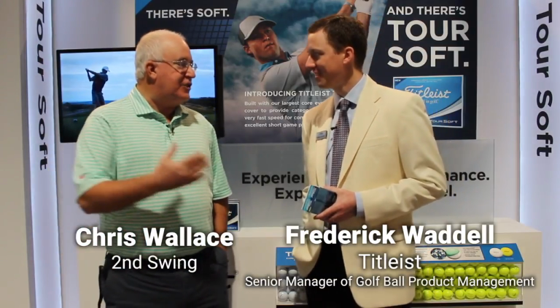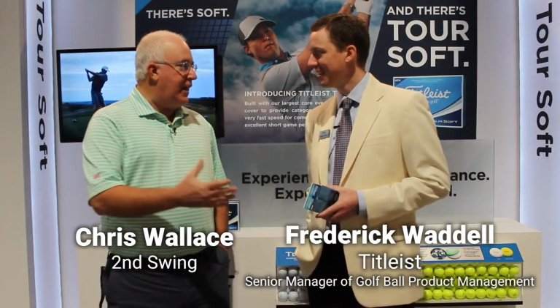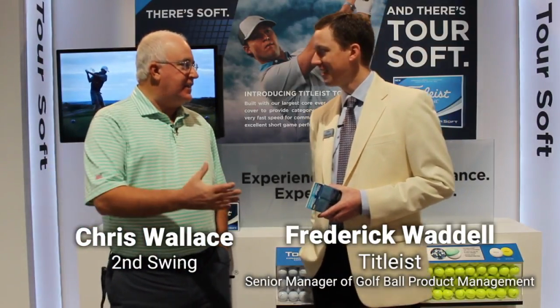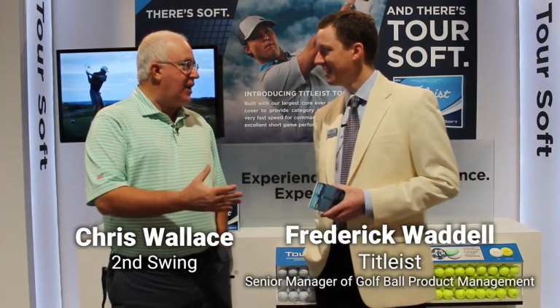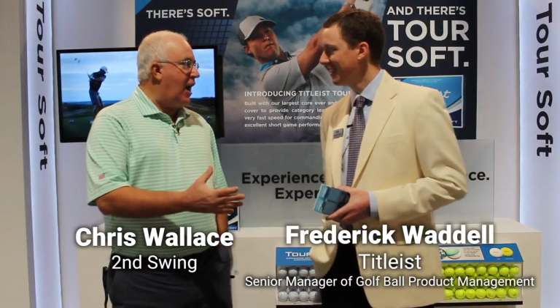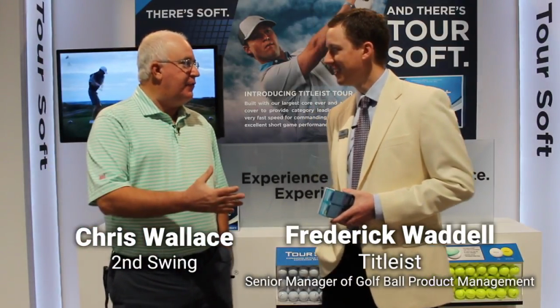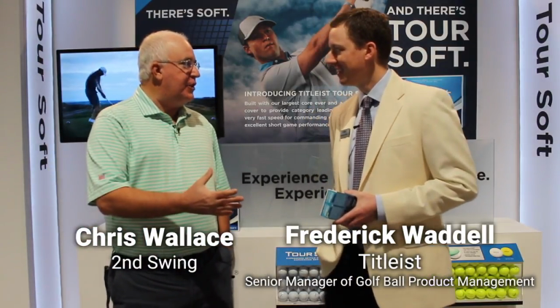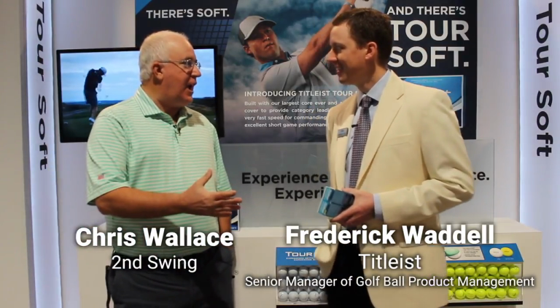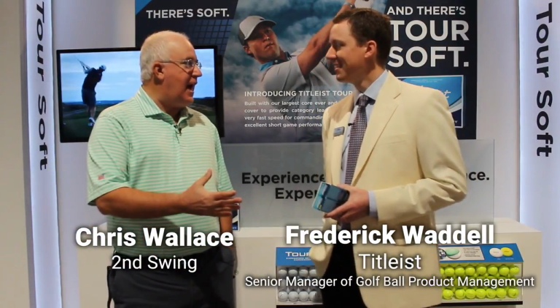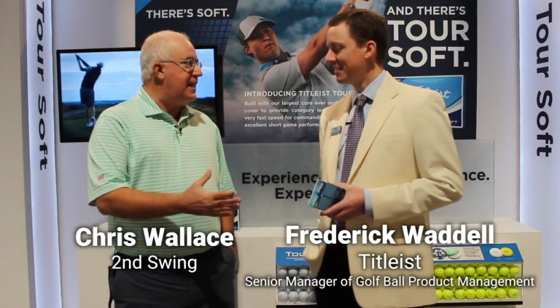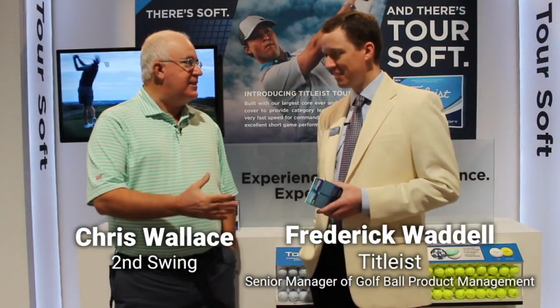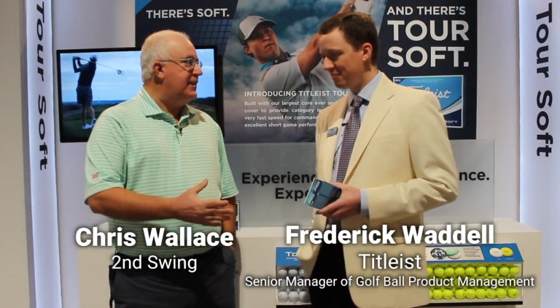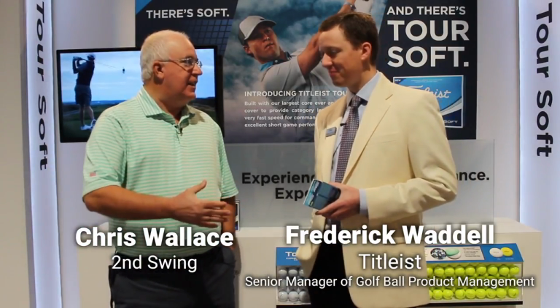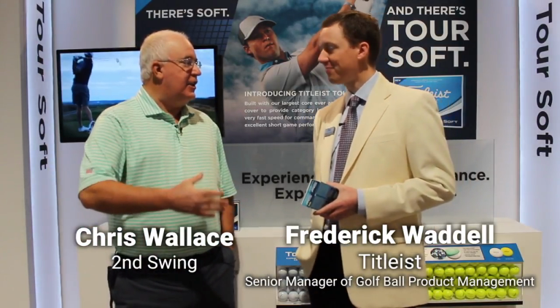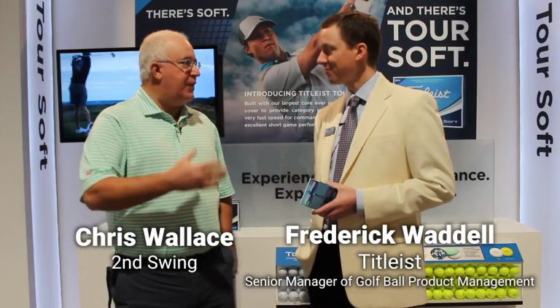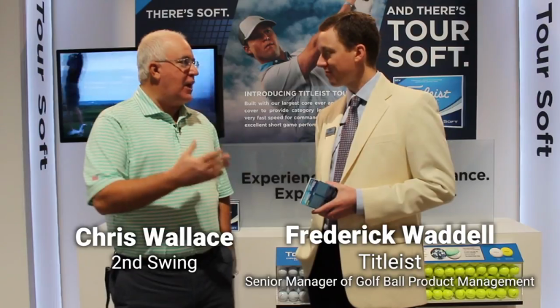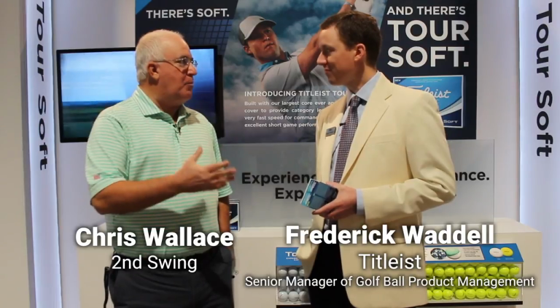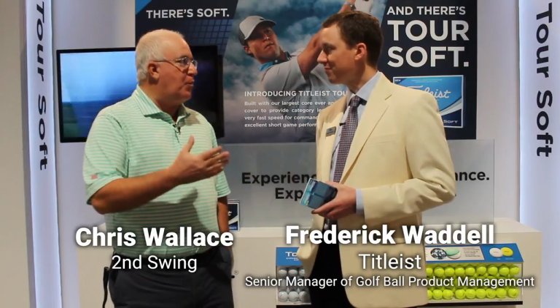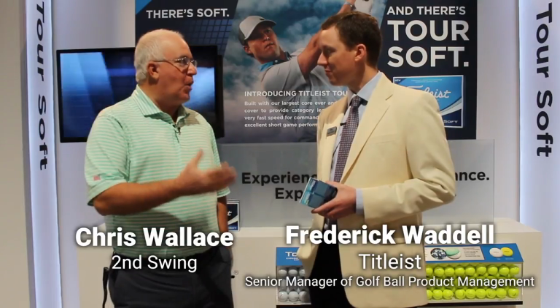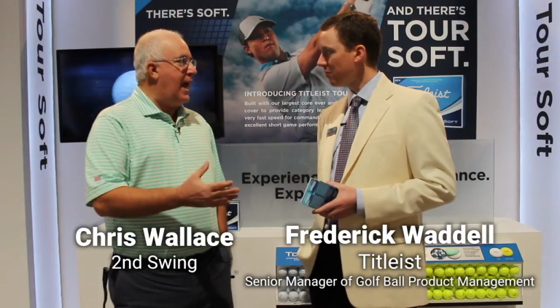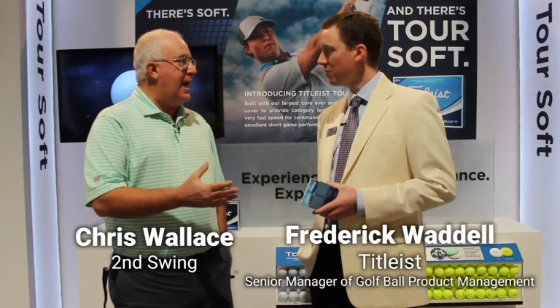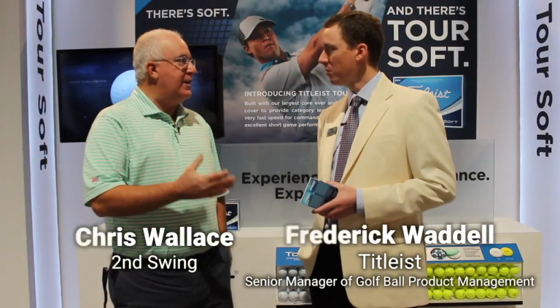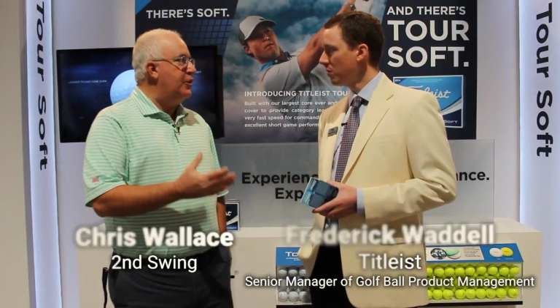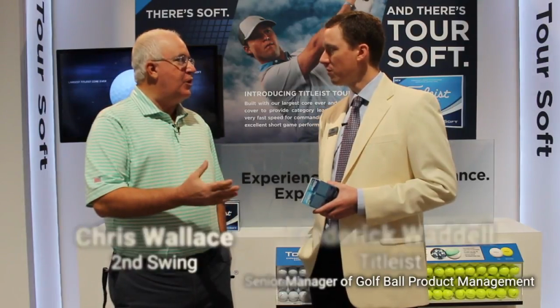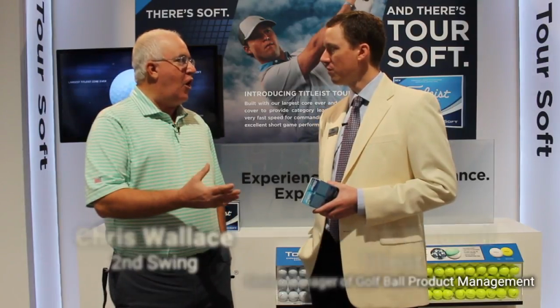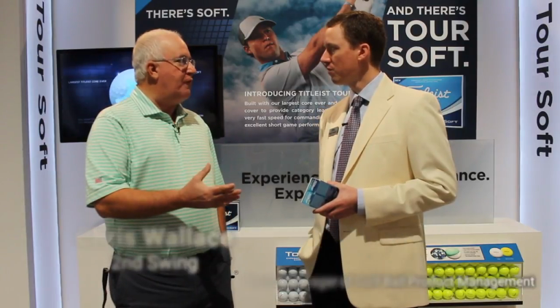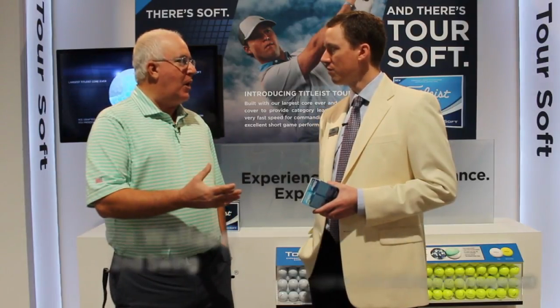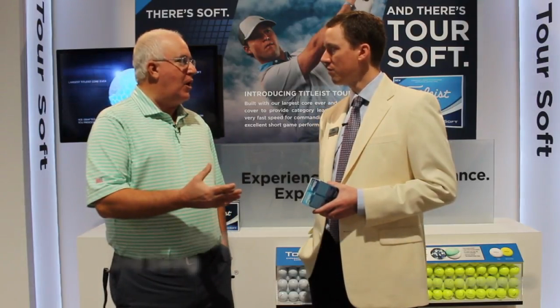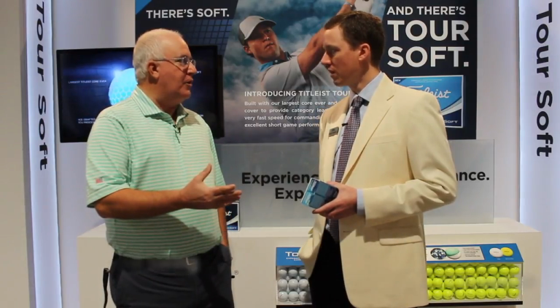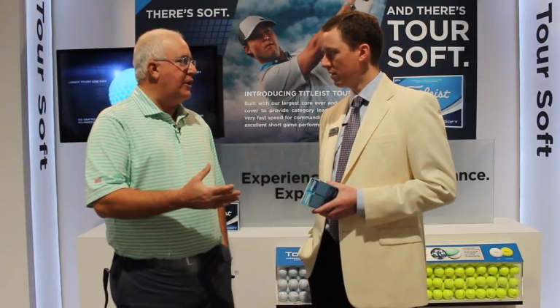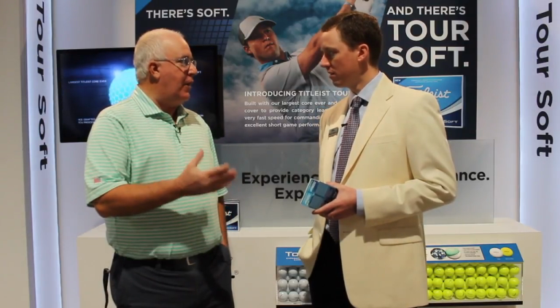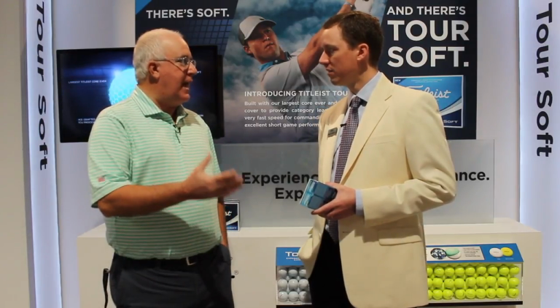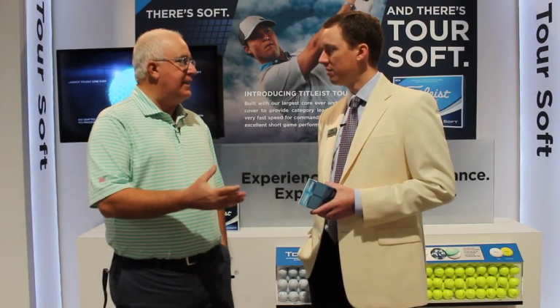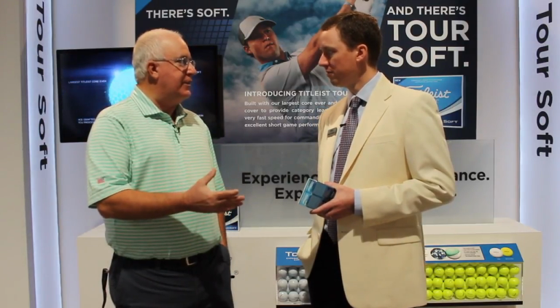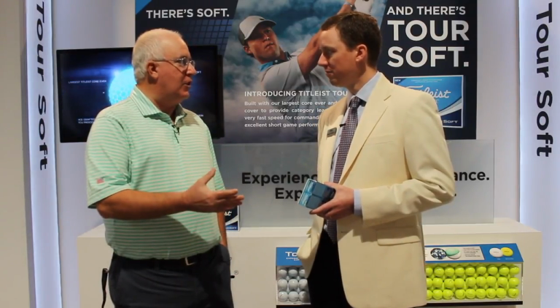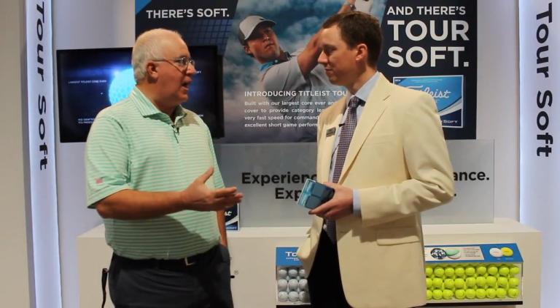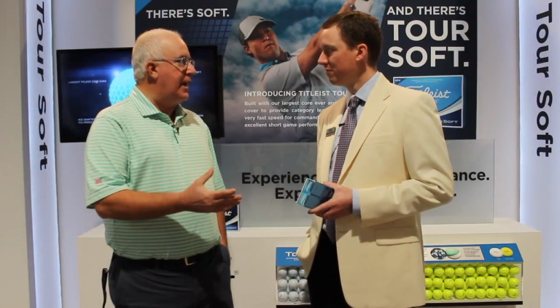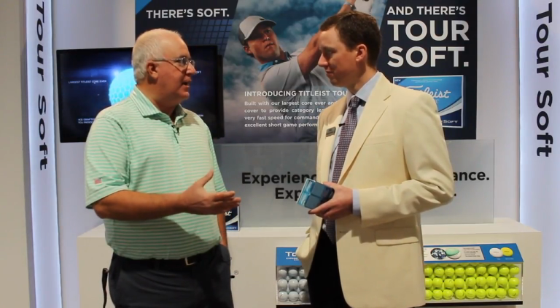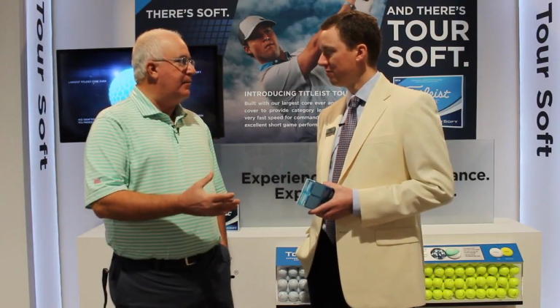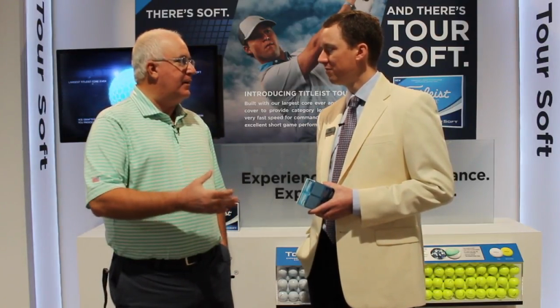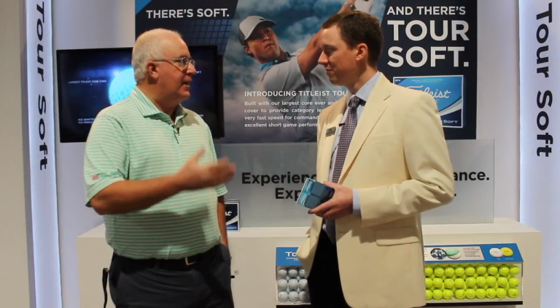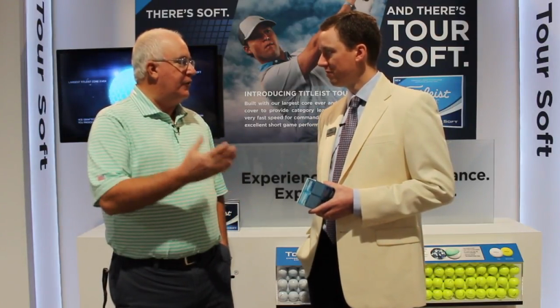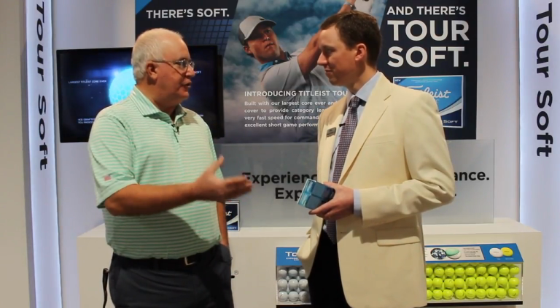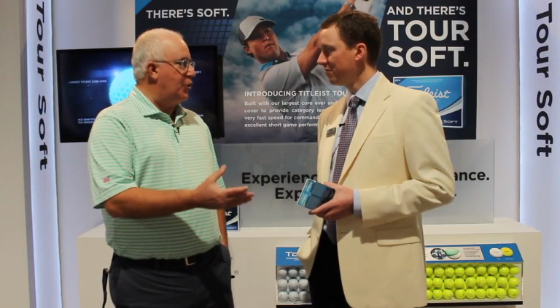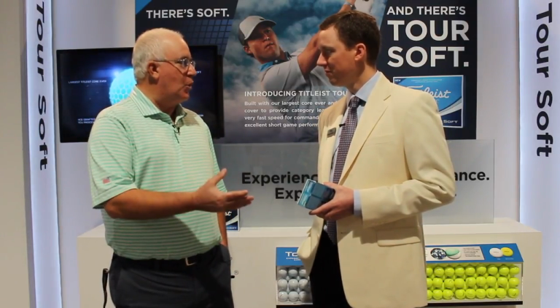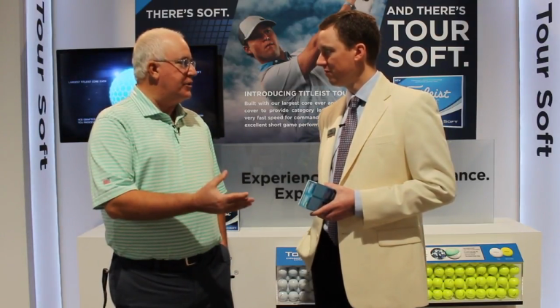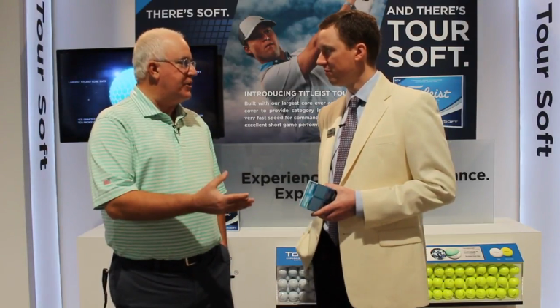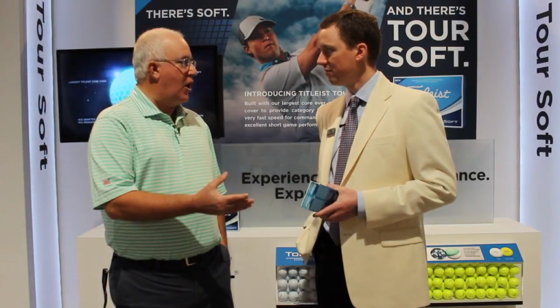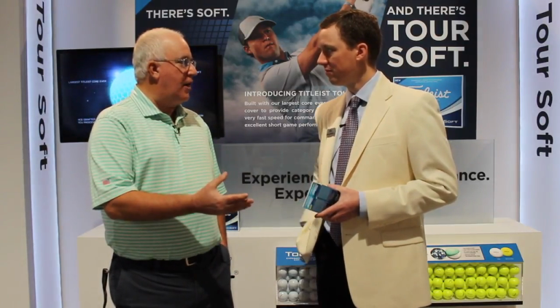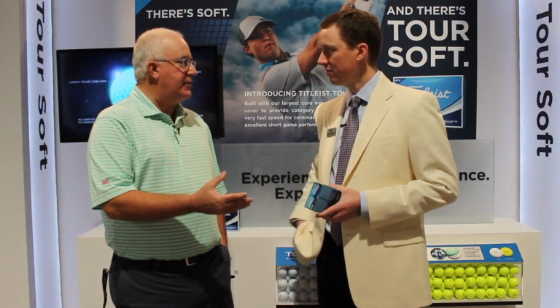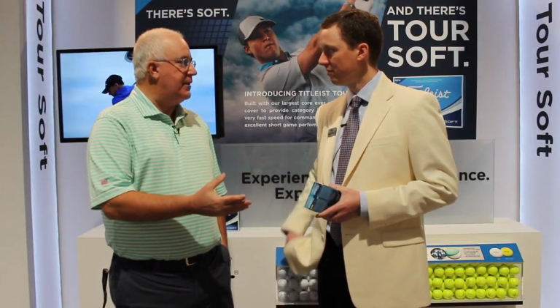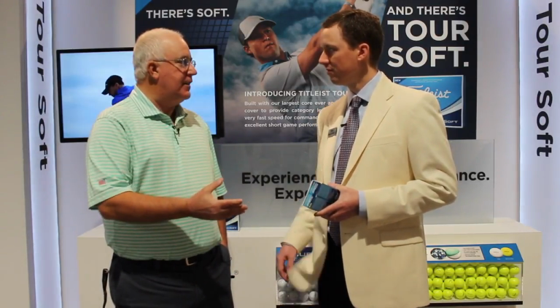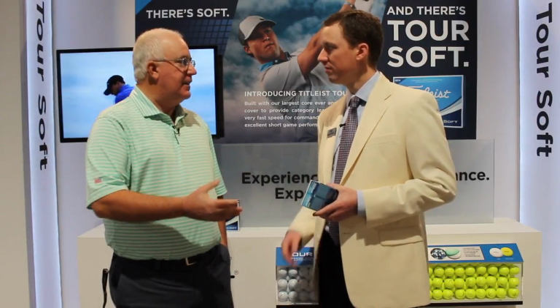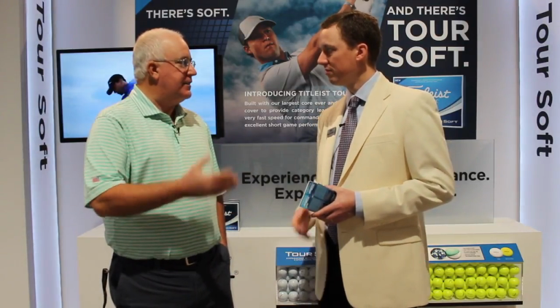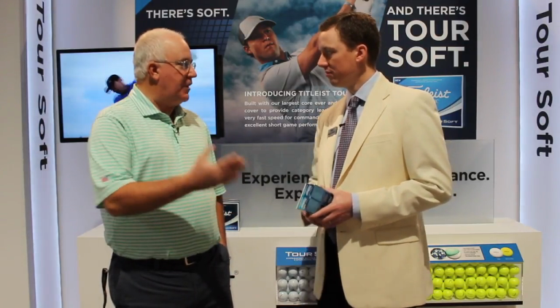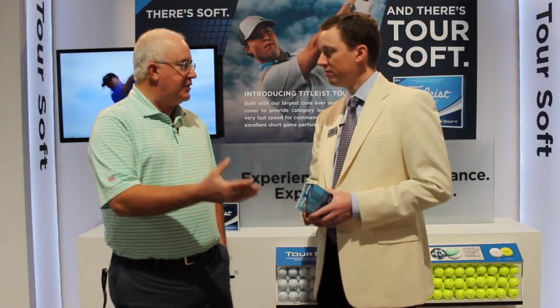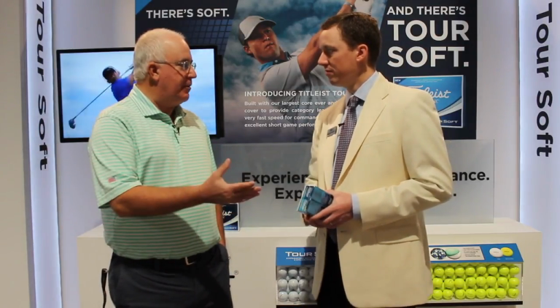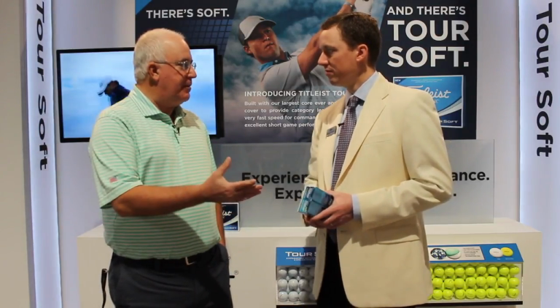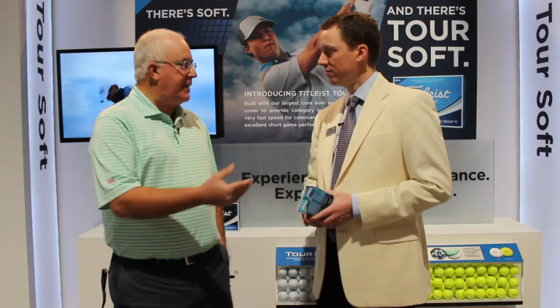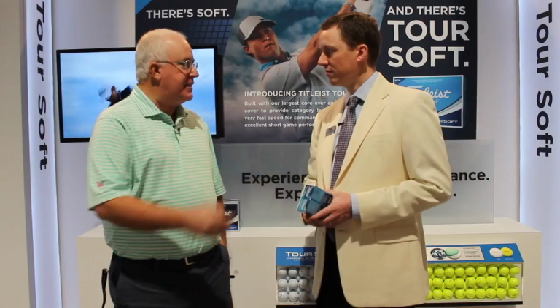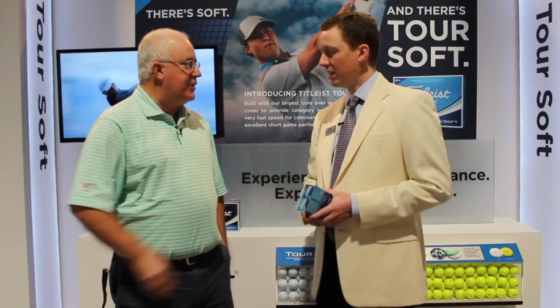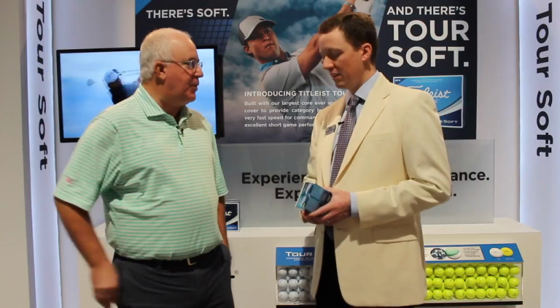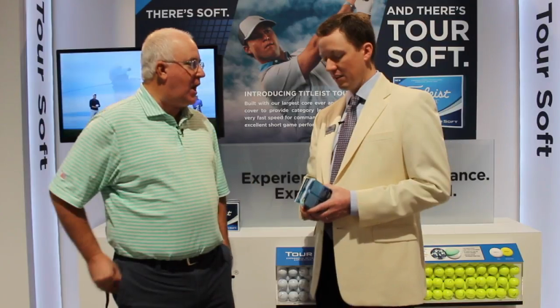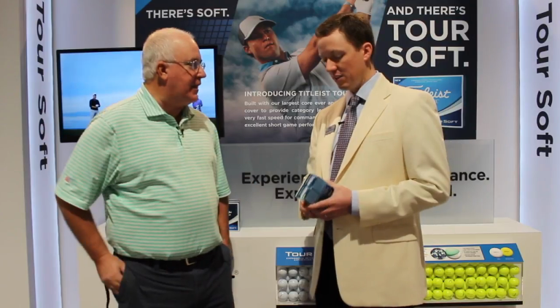Exciting time for you guys. You've got a brand new golf ball you're adding to the lineup, the Toursoft. Tell us a little bit about this new product.